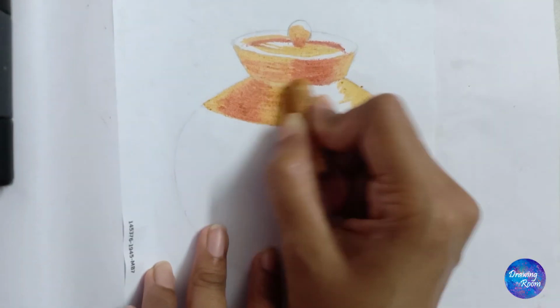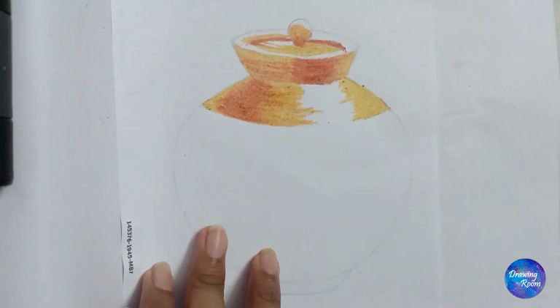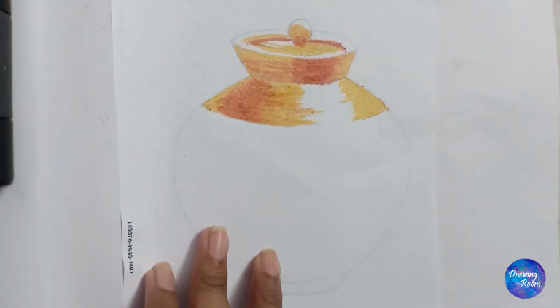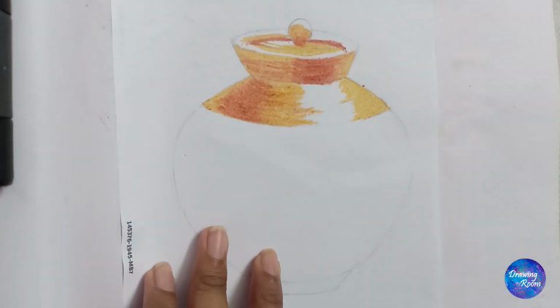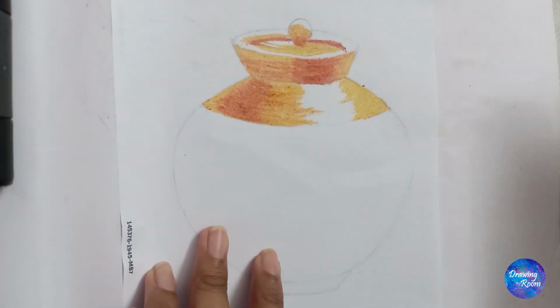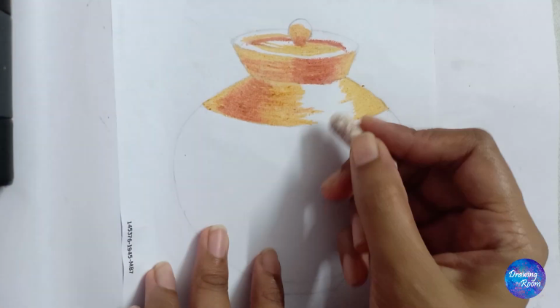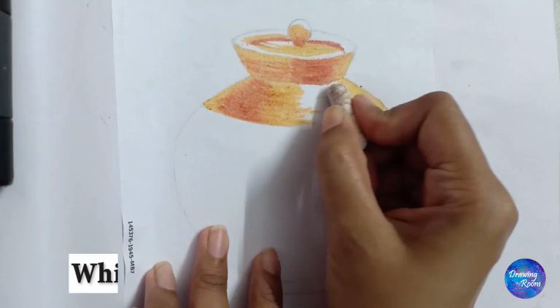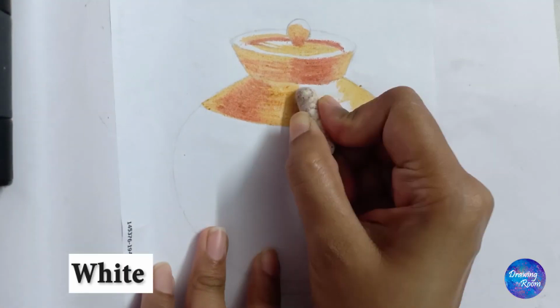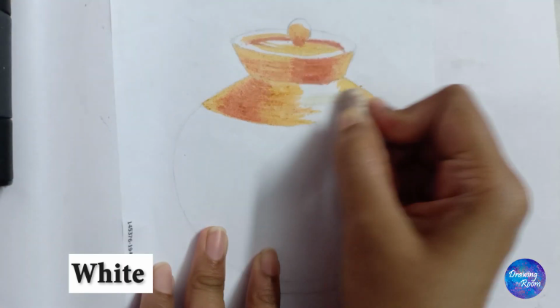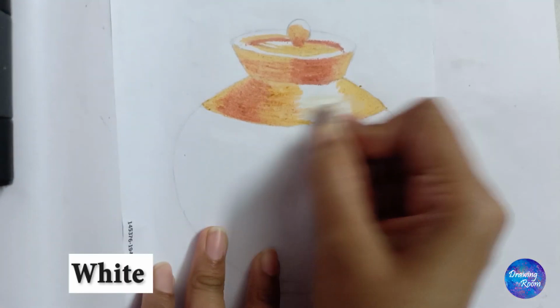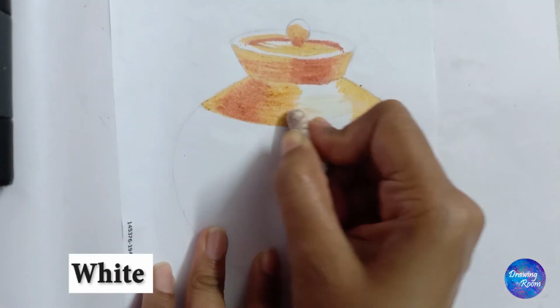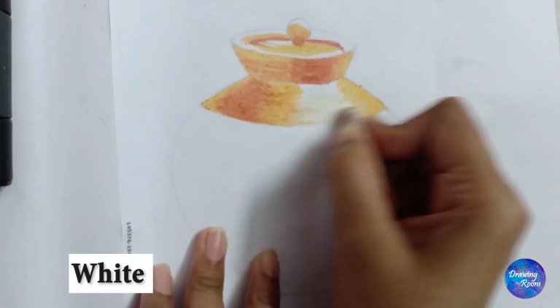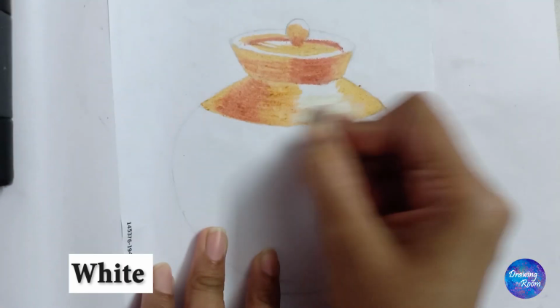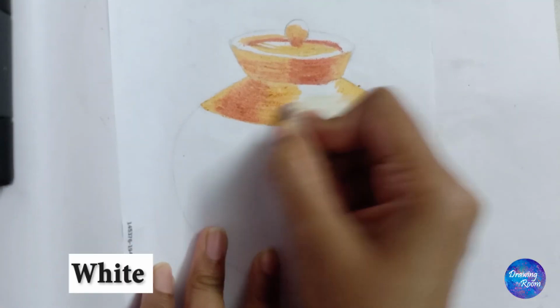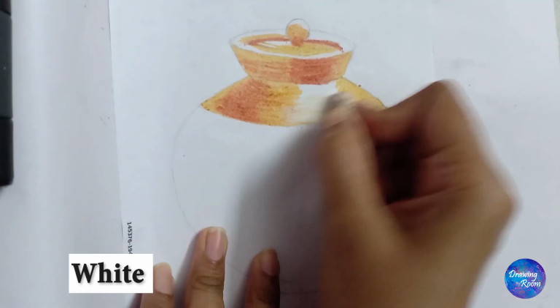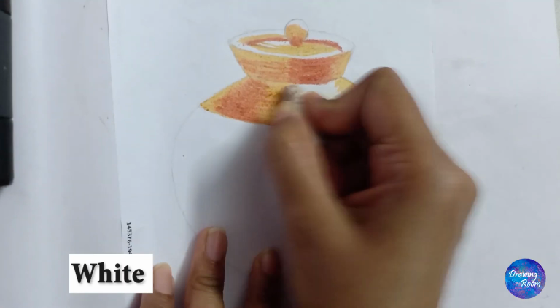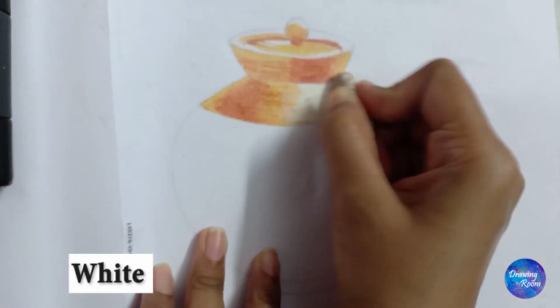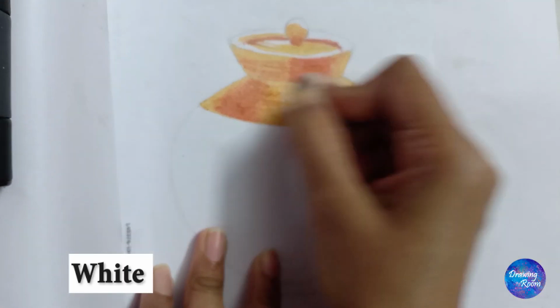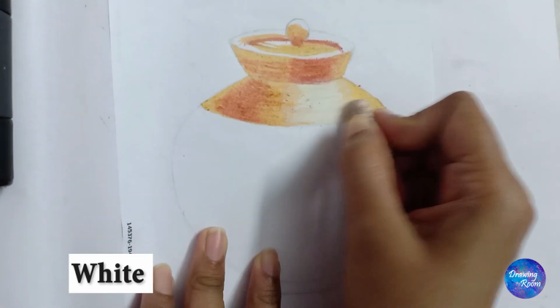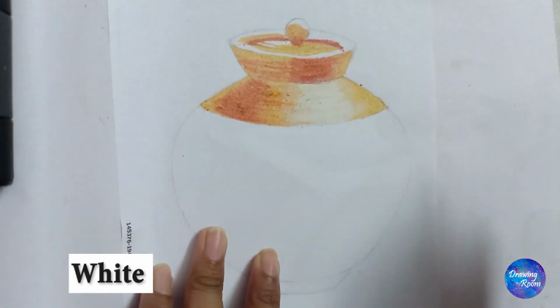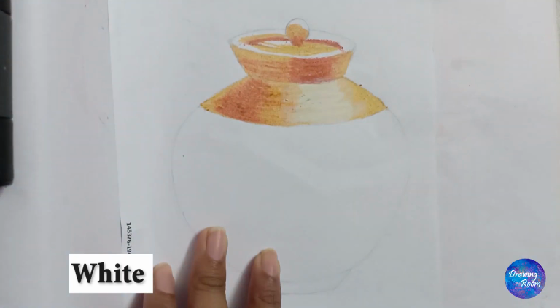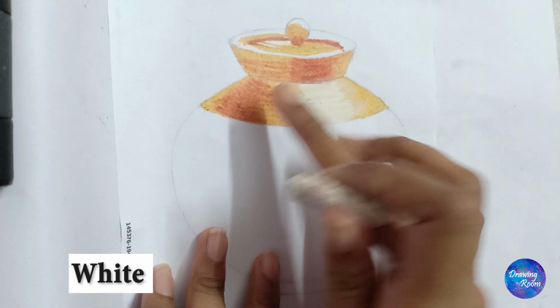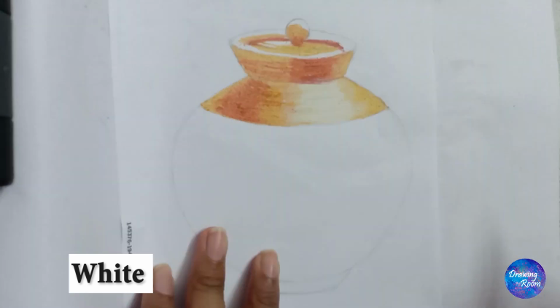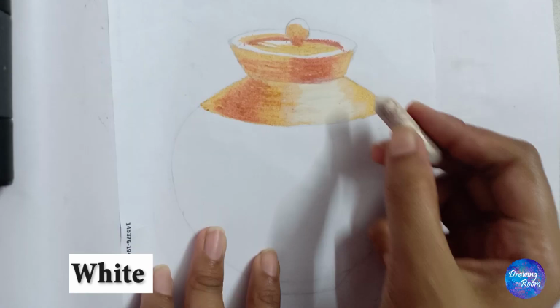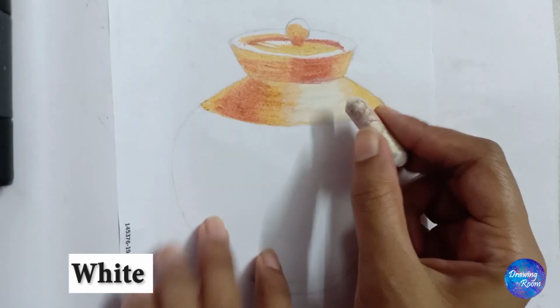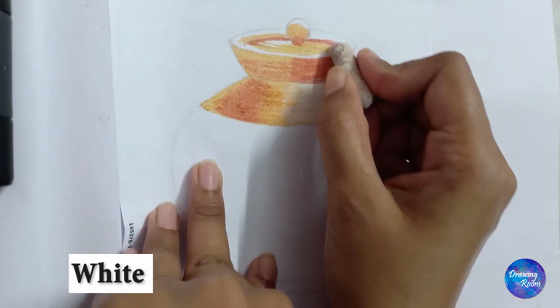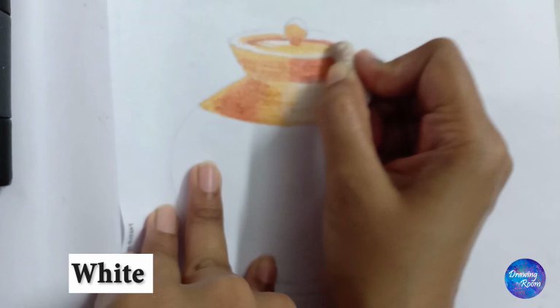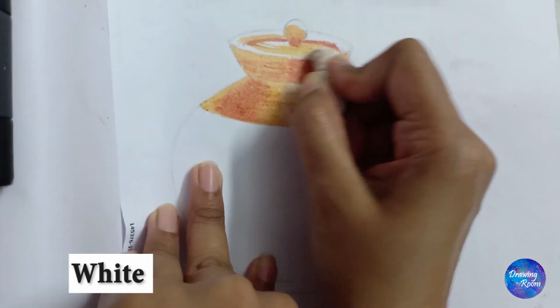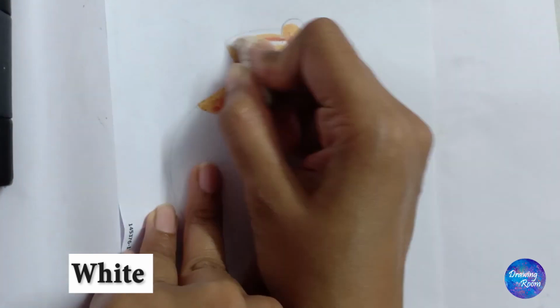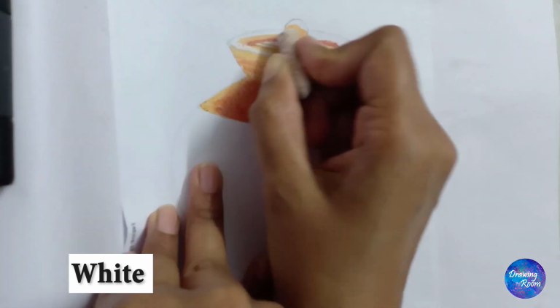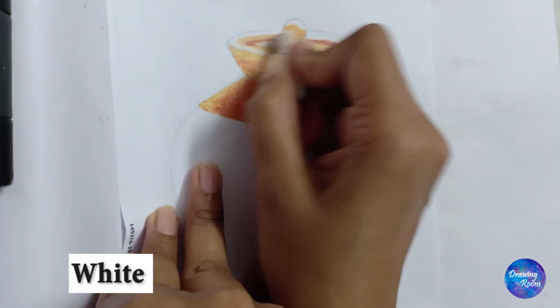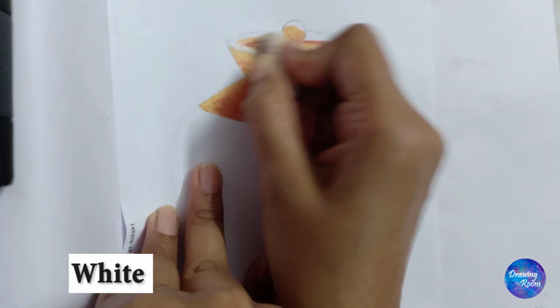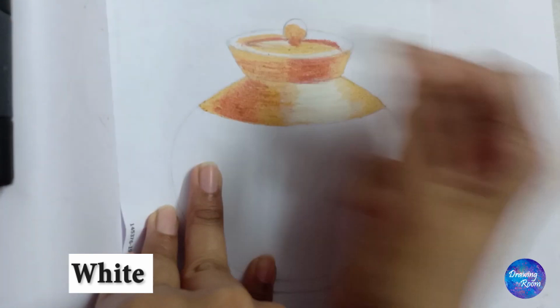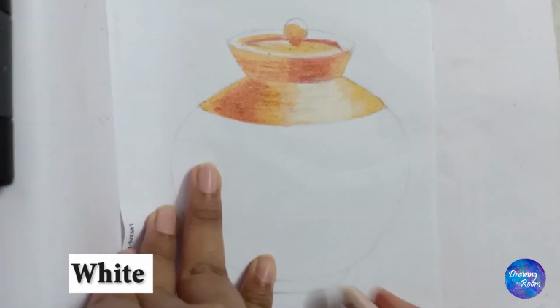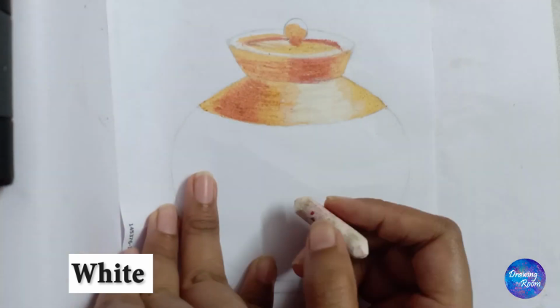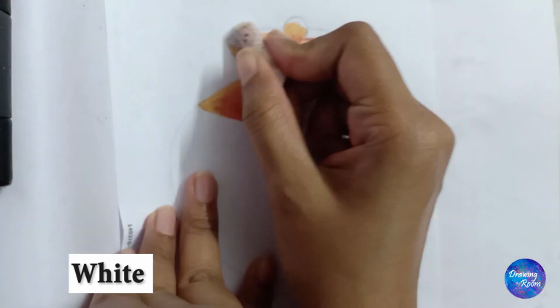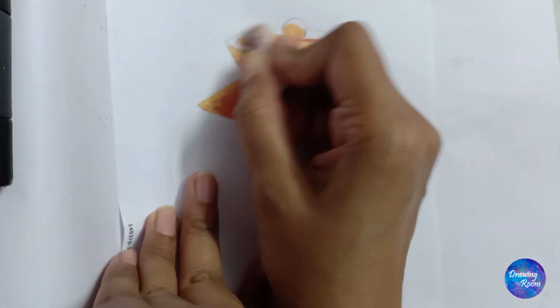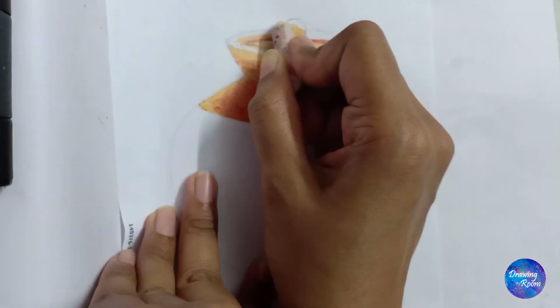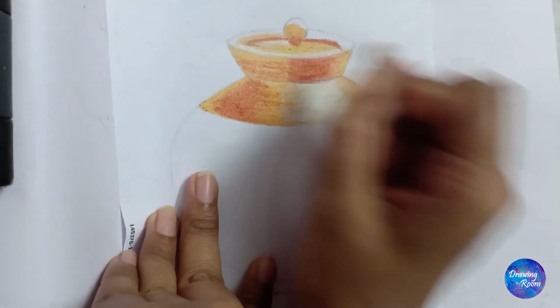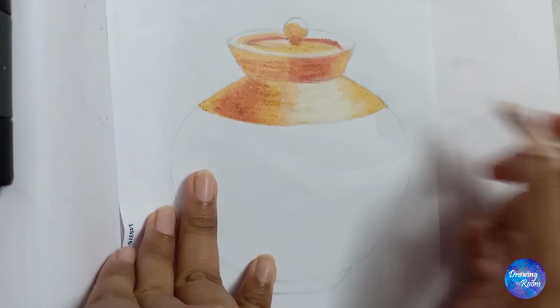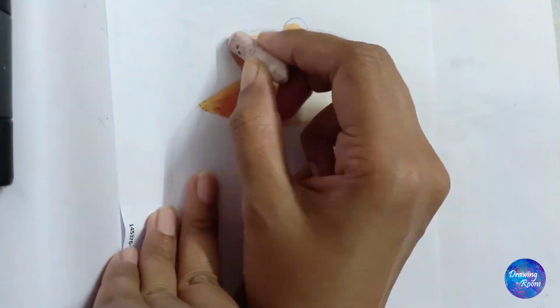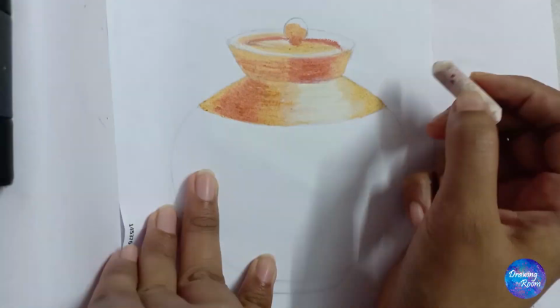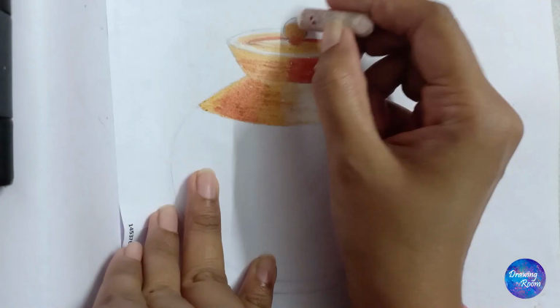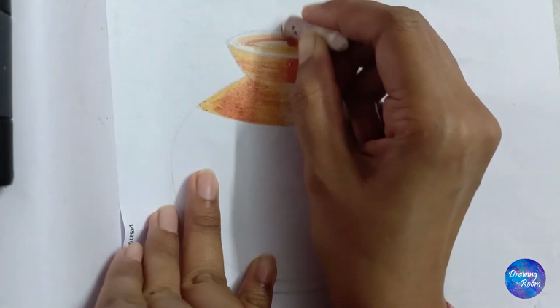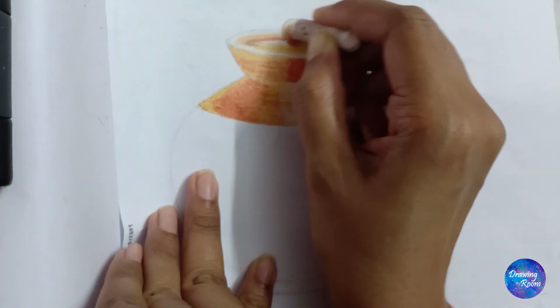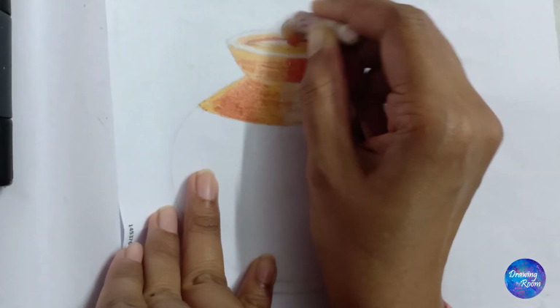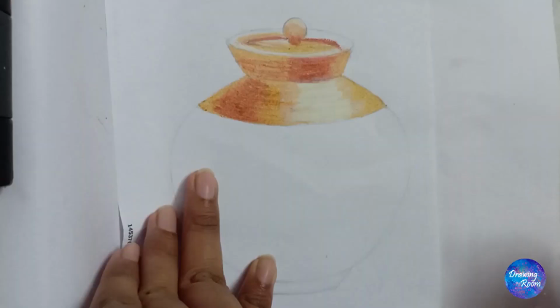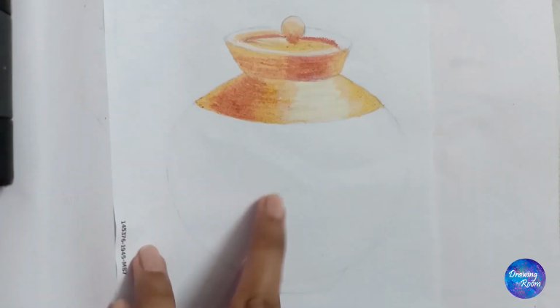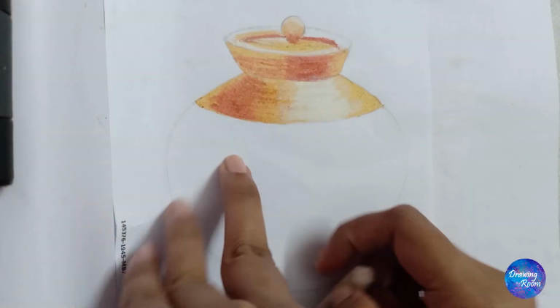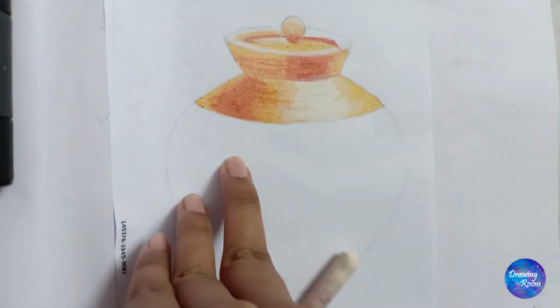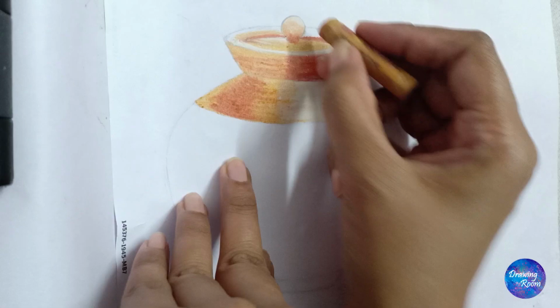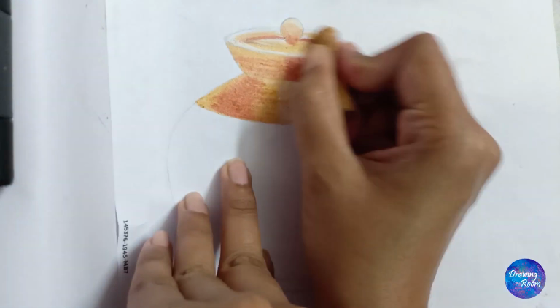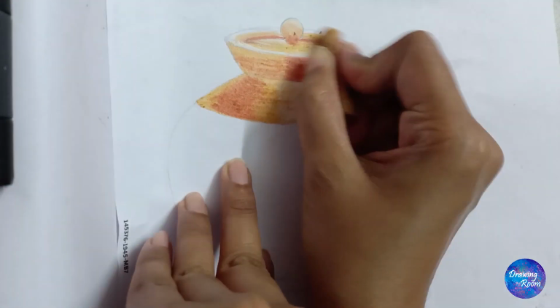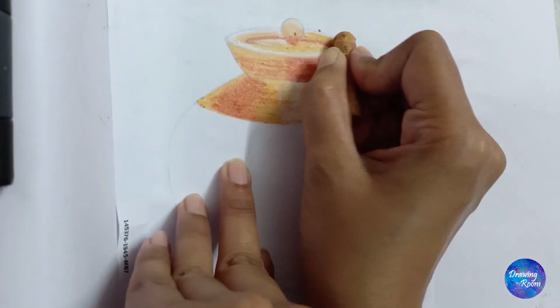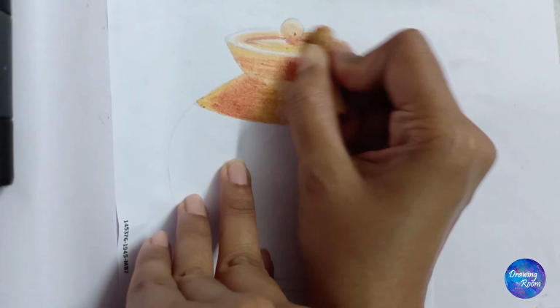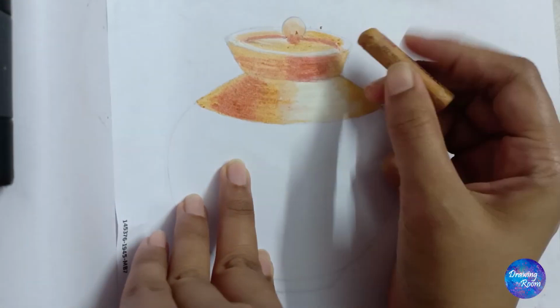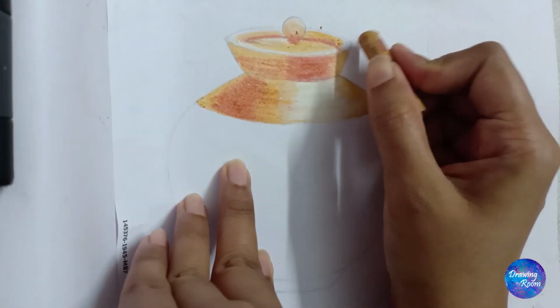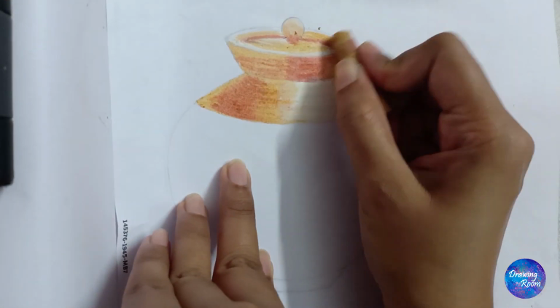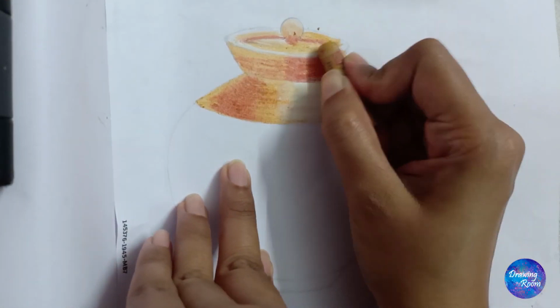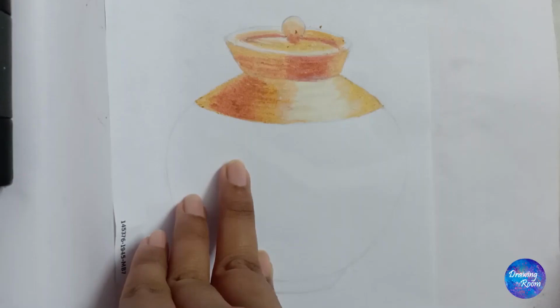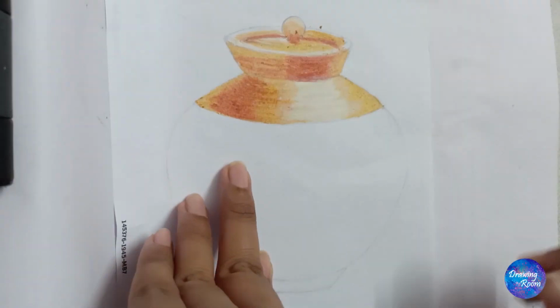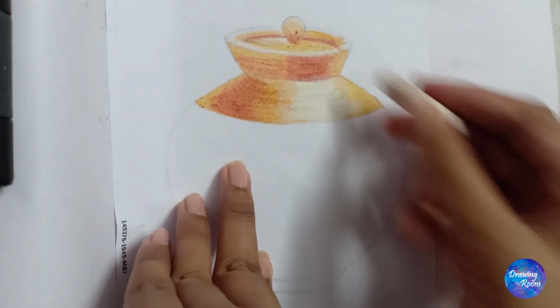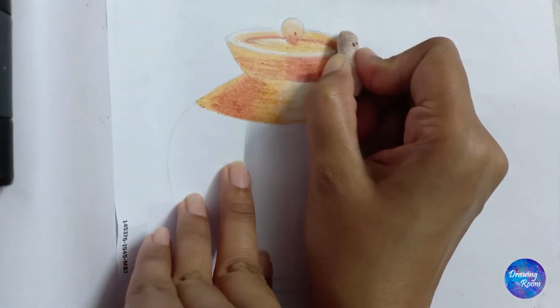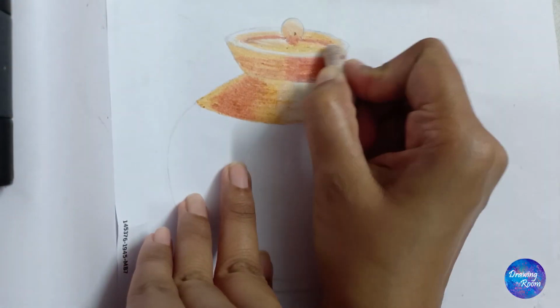For the highlighted area, we will use just the white color and run it over the lighter shade, that is yellow ochre.